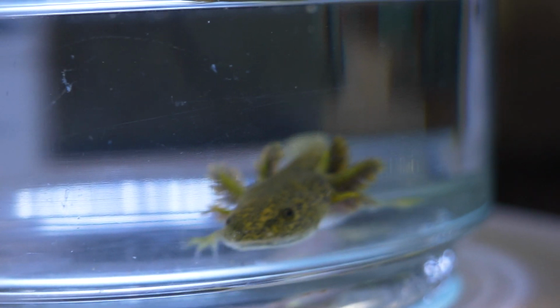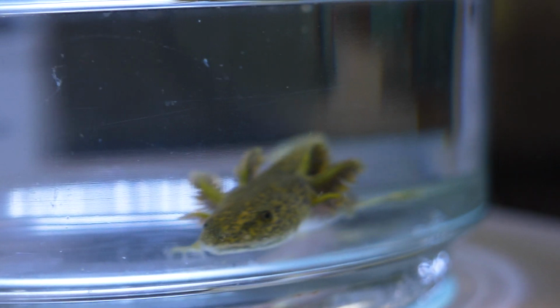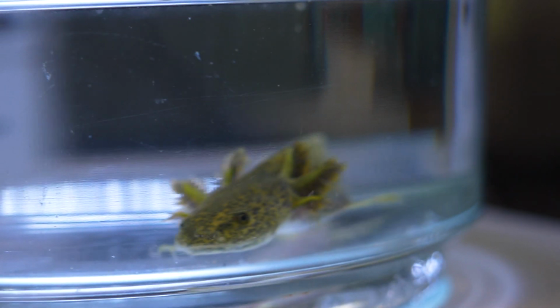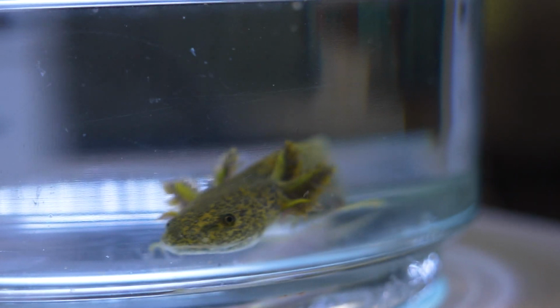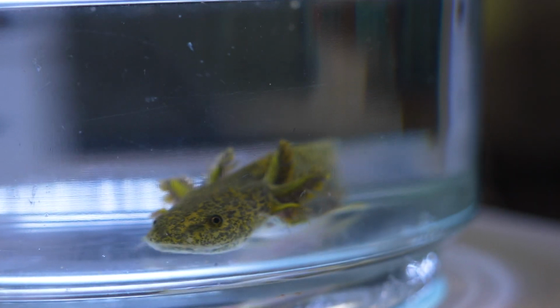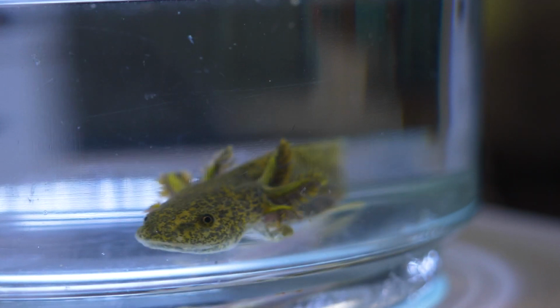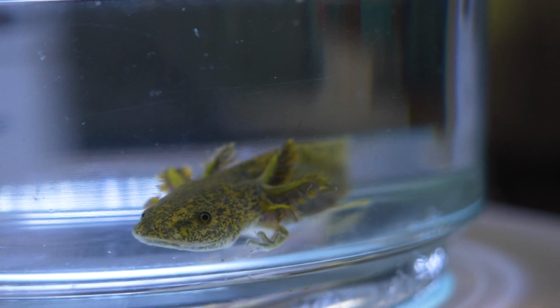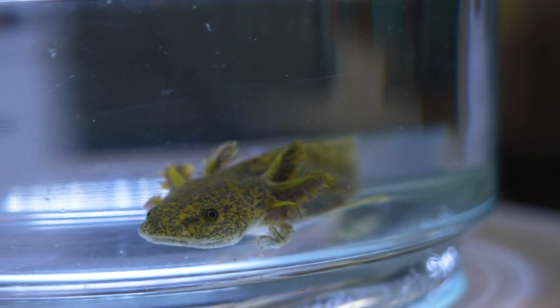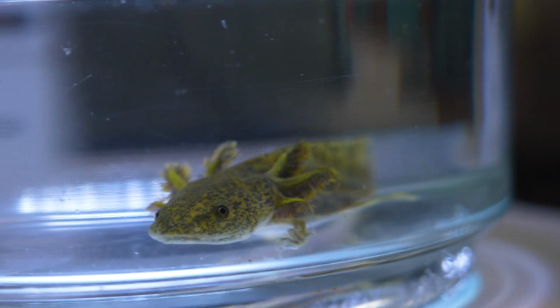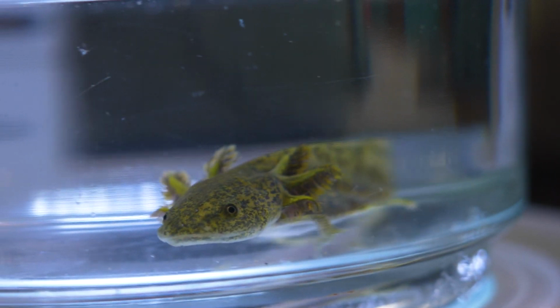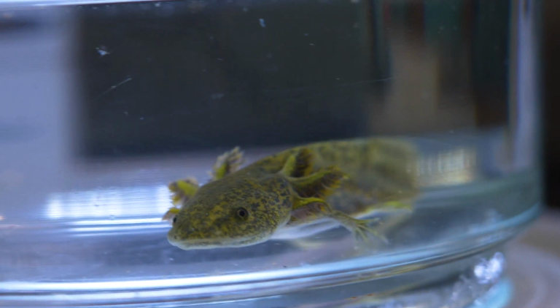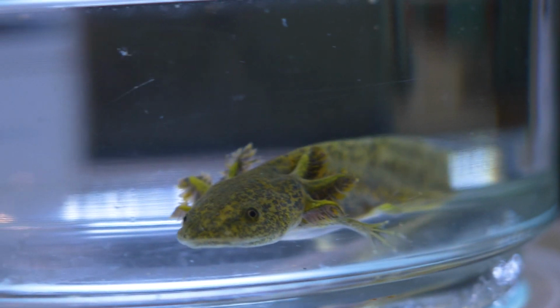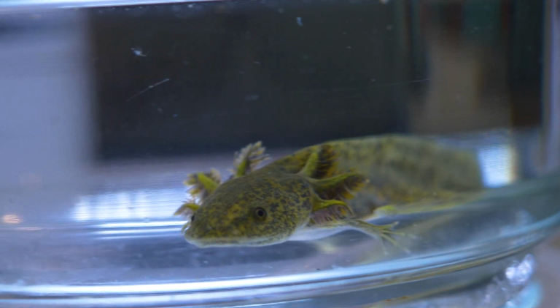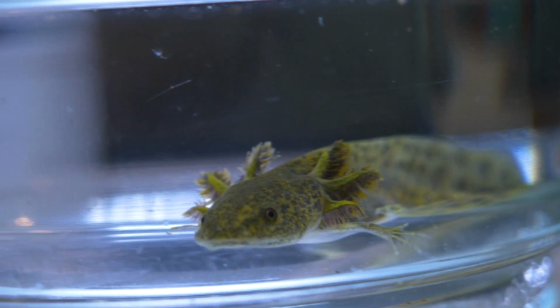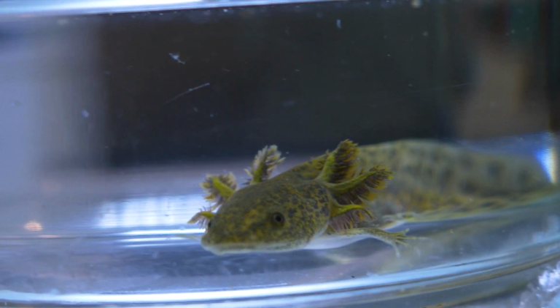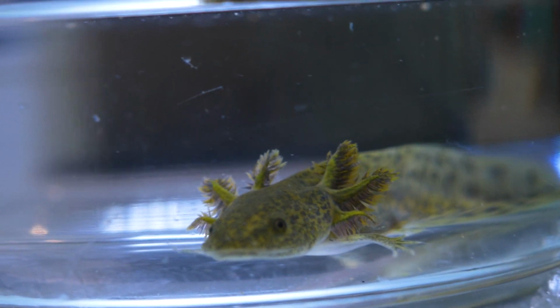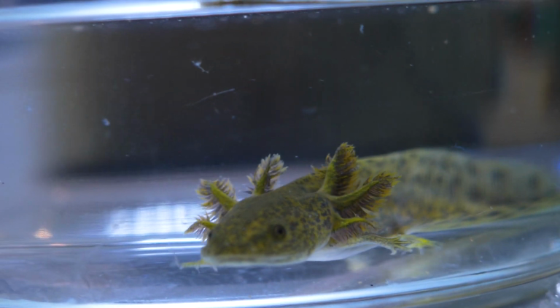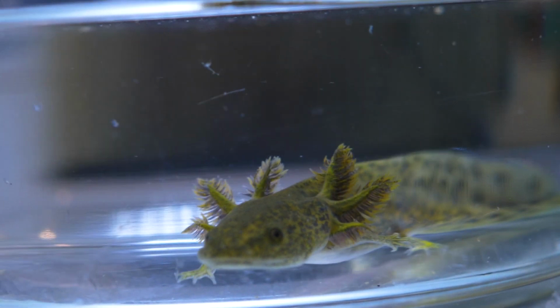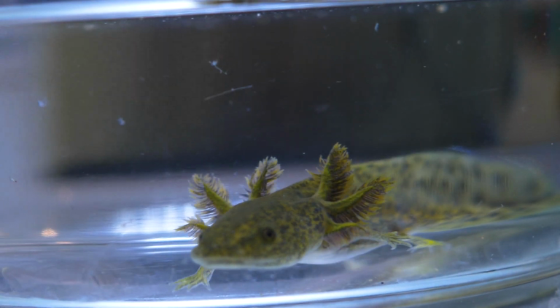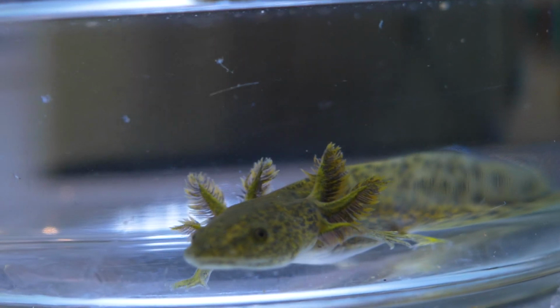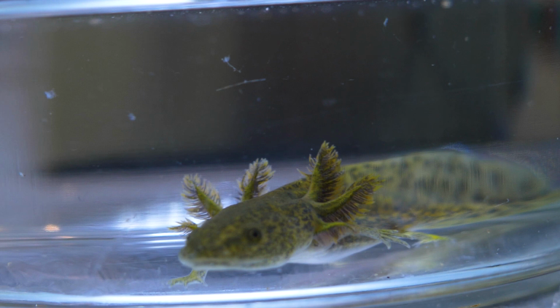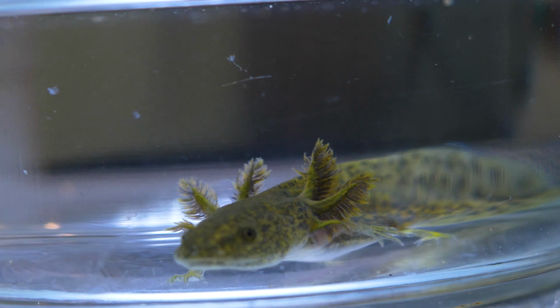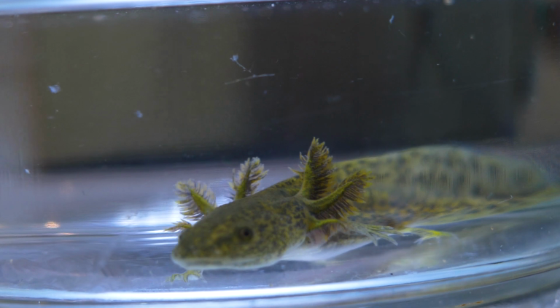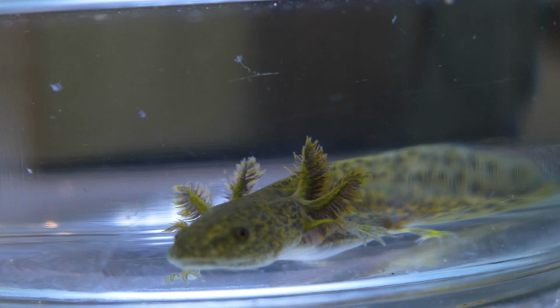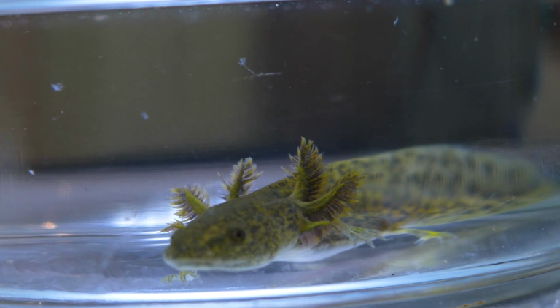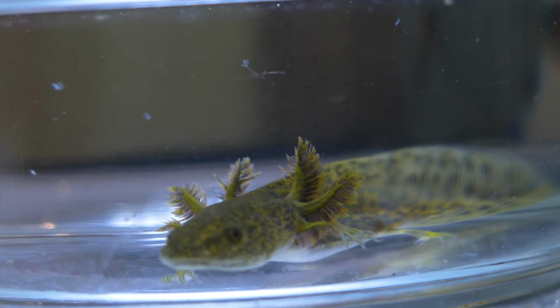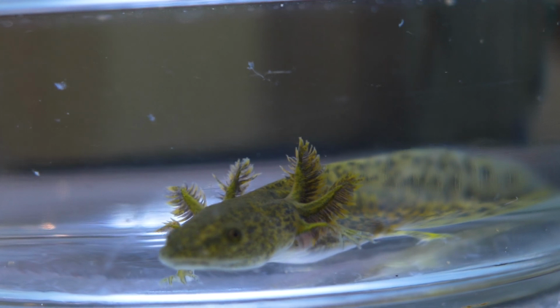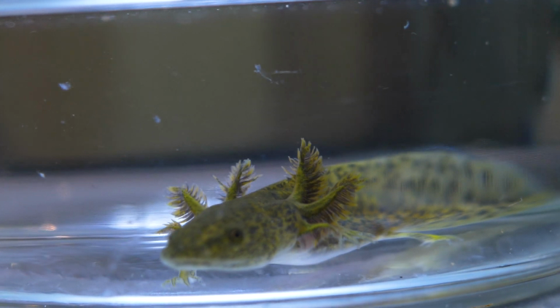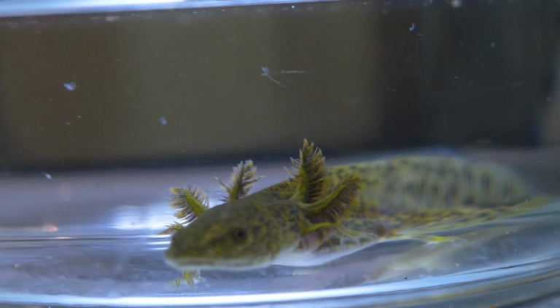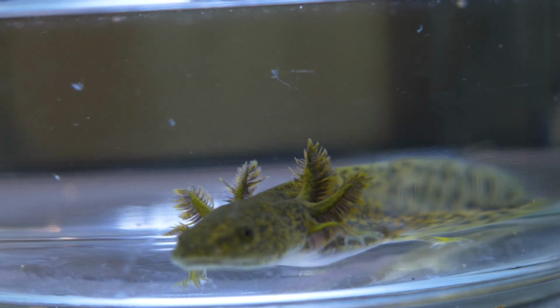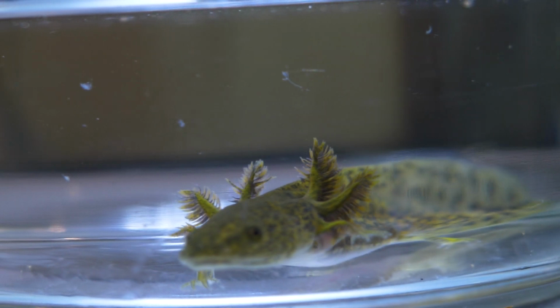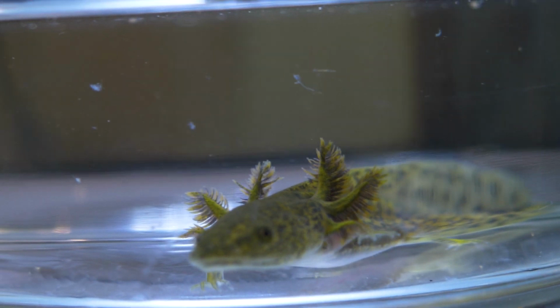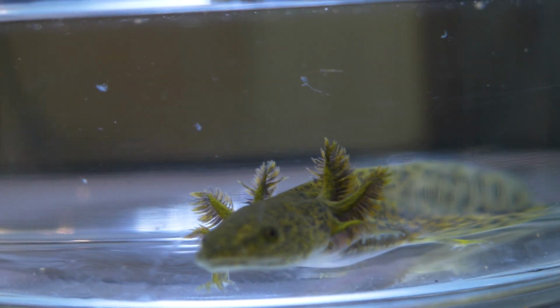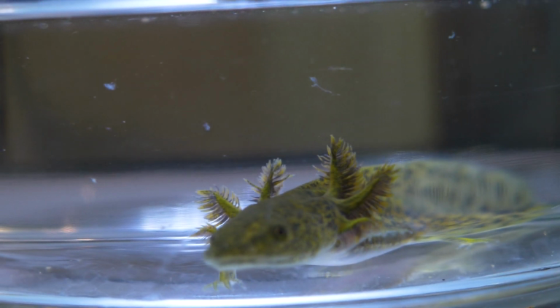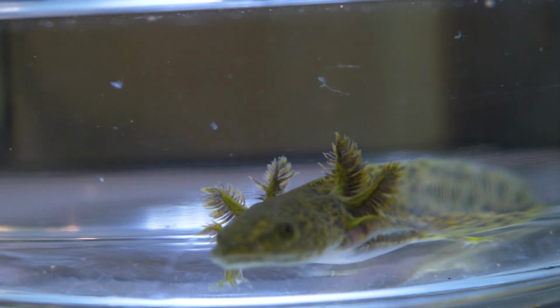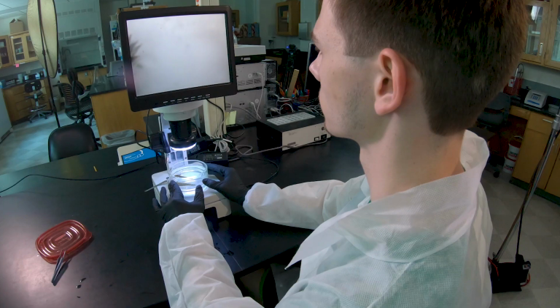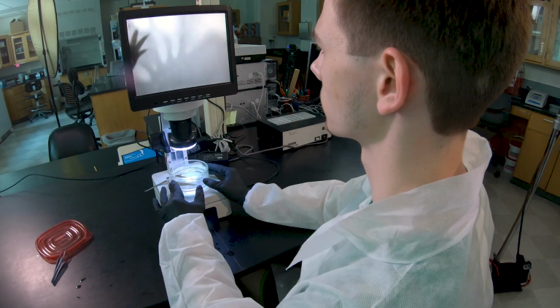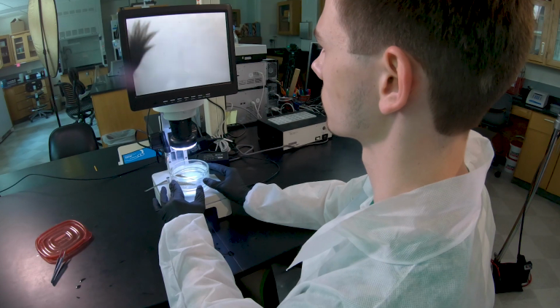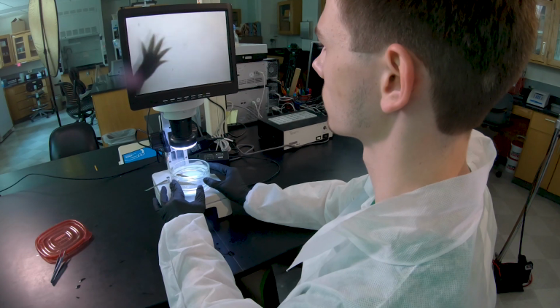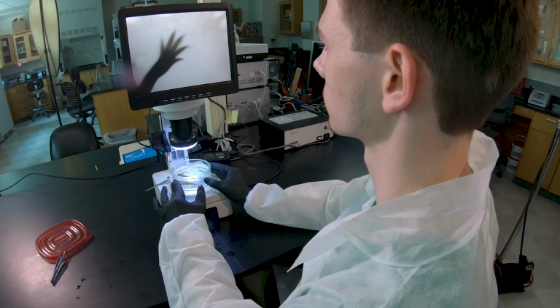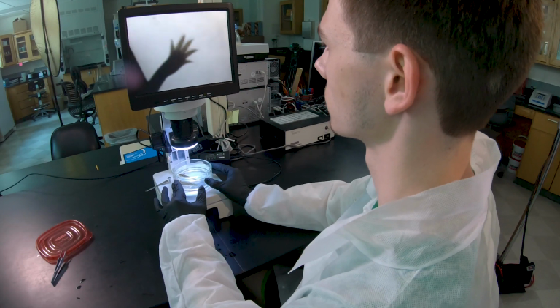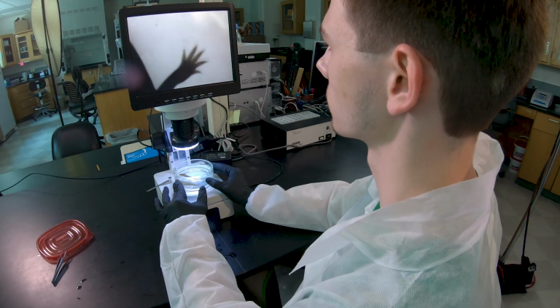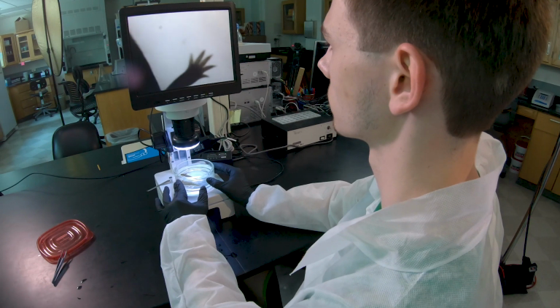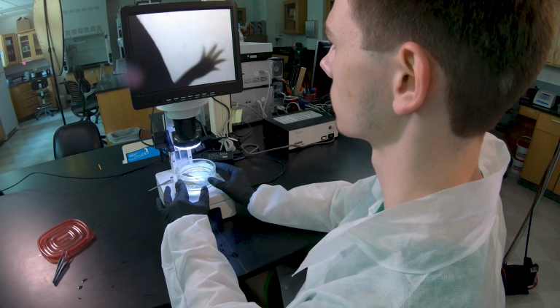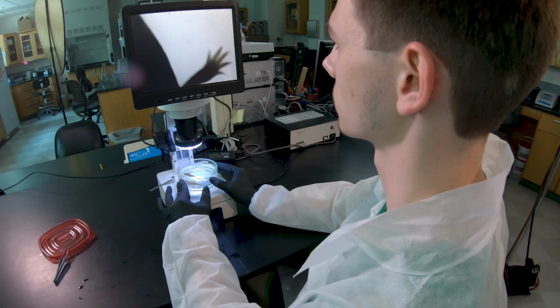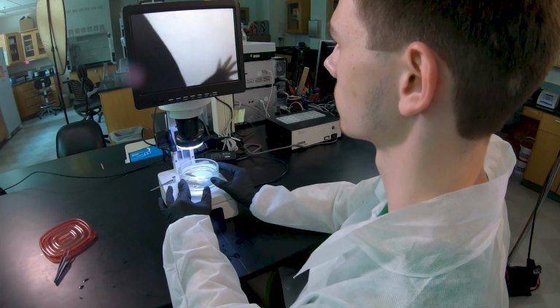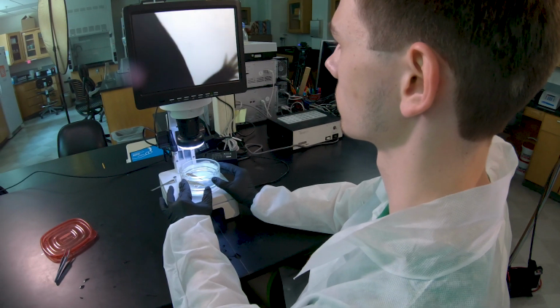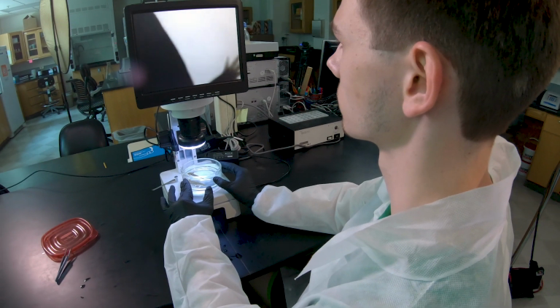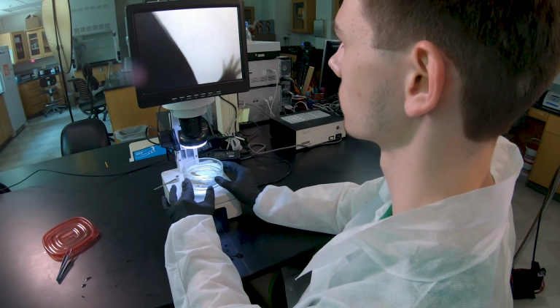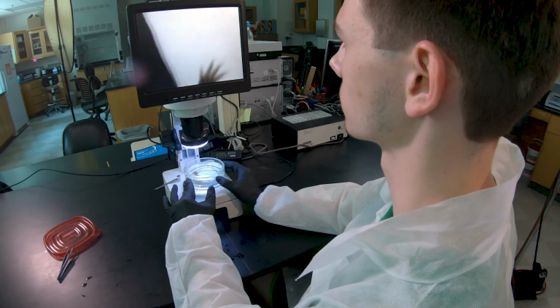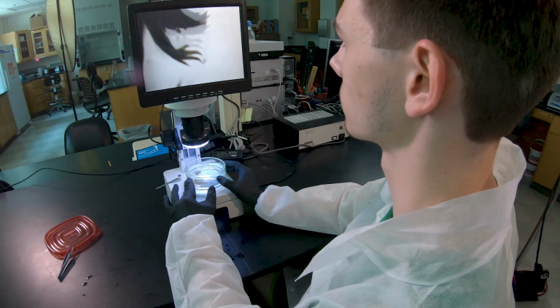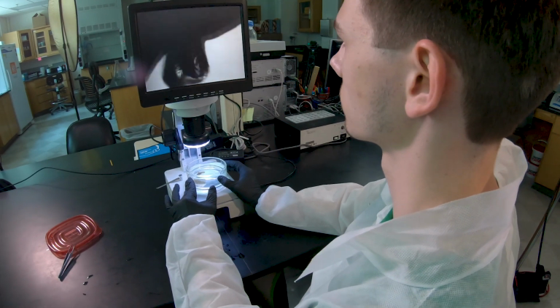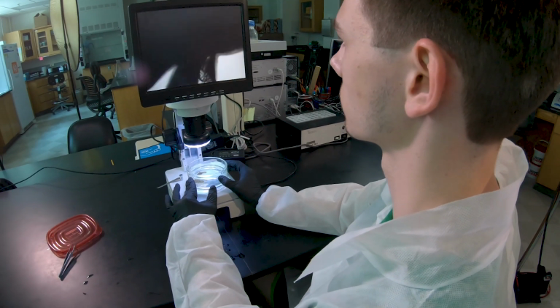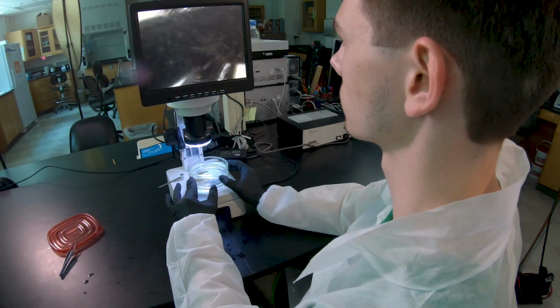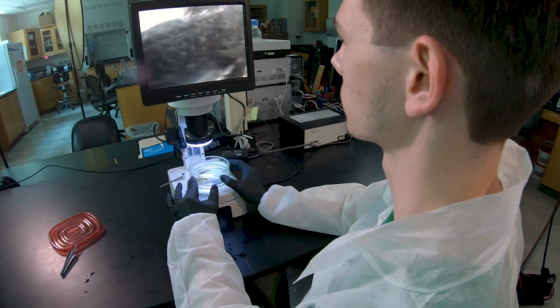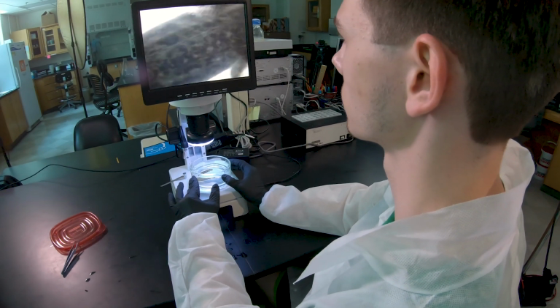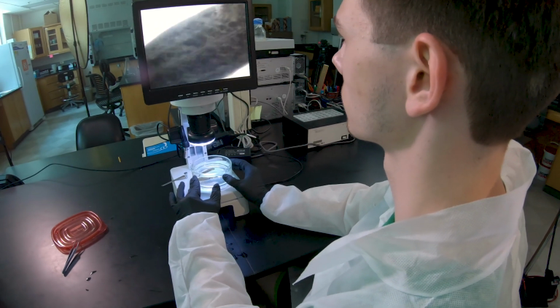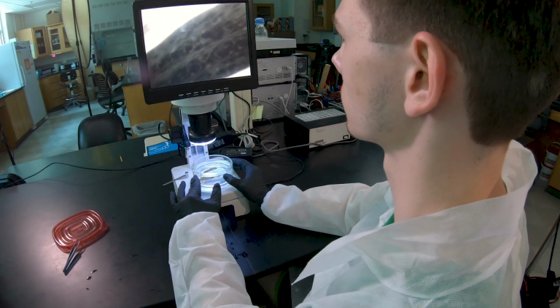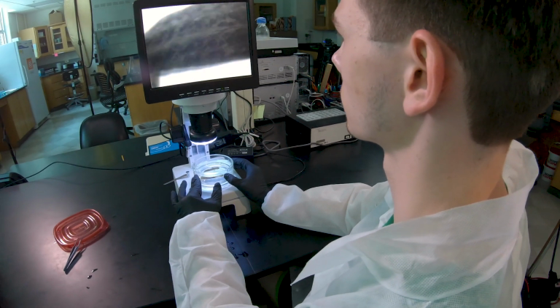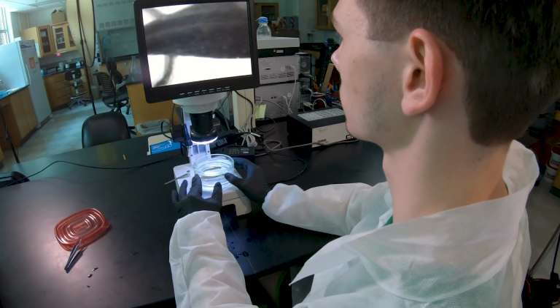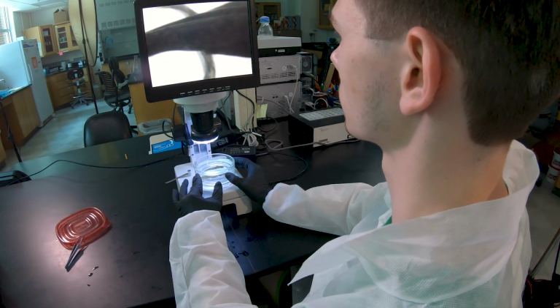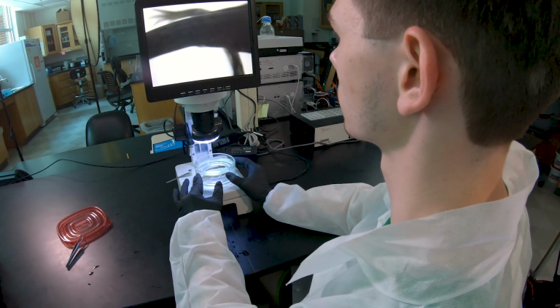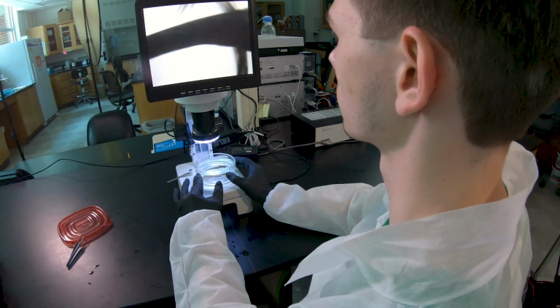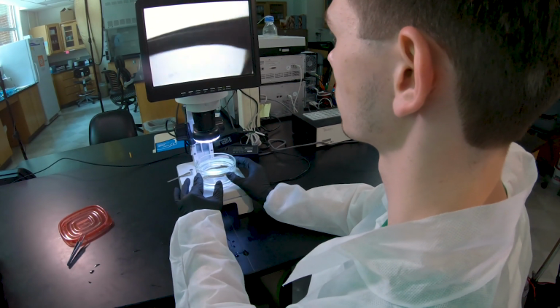the amphibian axolotls have the unique ability to regrow entire amputated limbs throughout their lifespan.